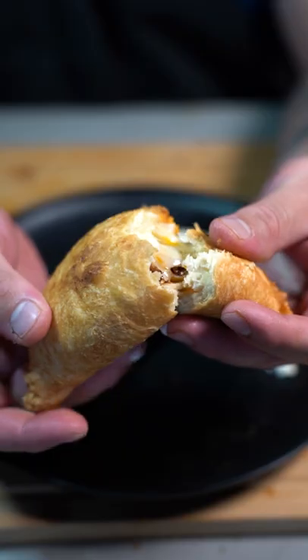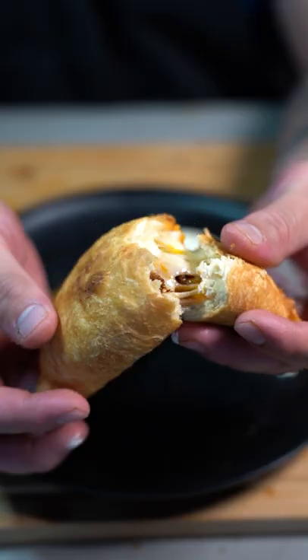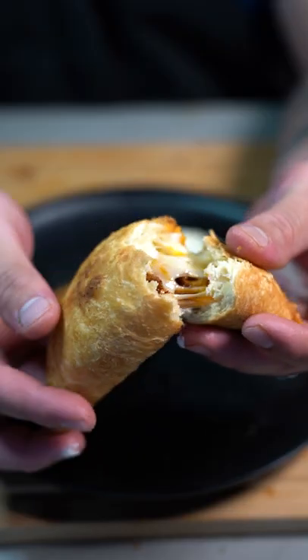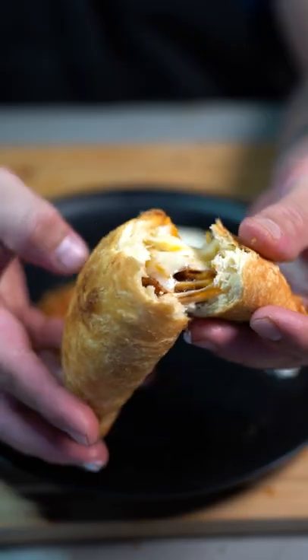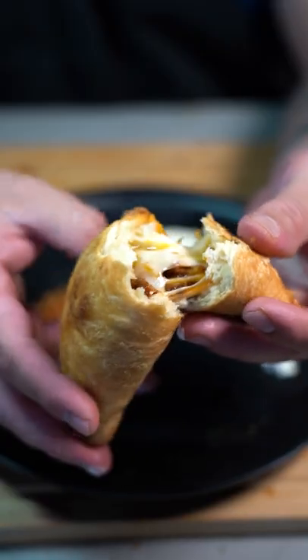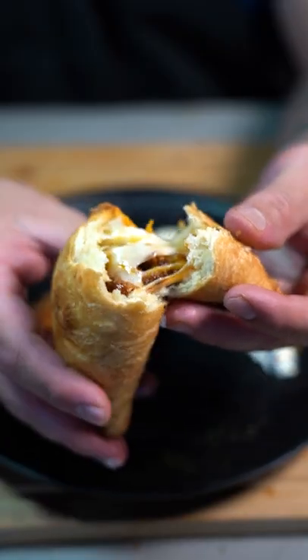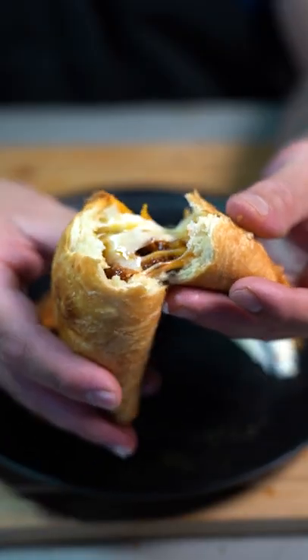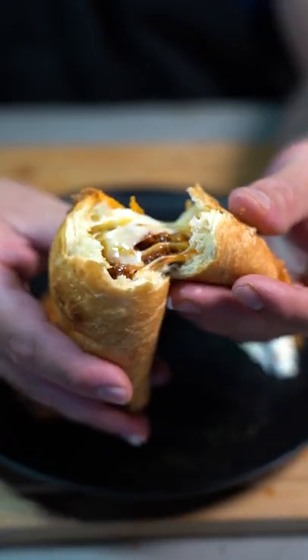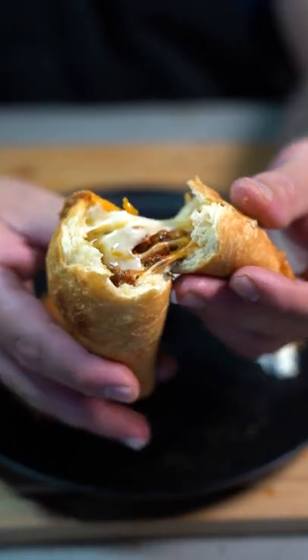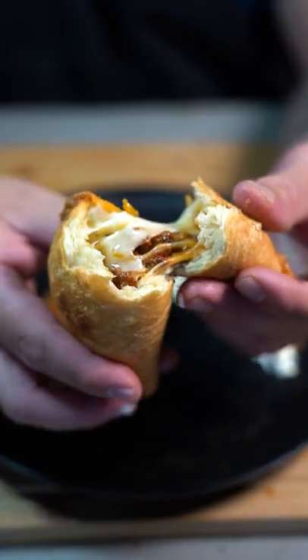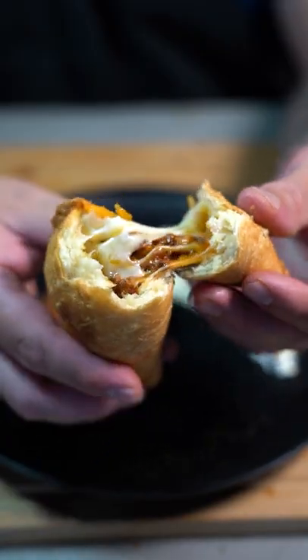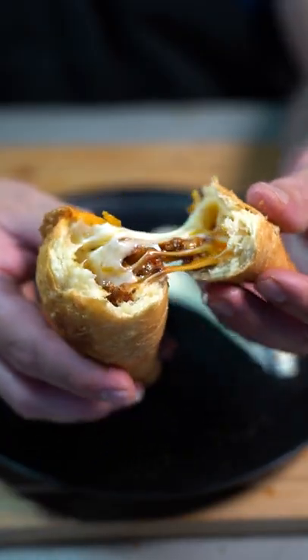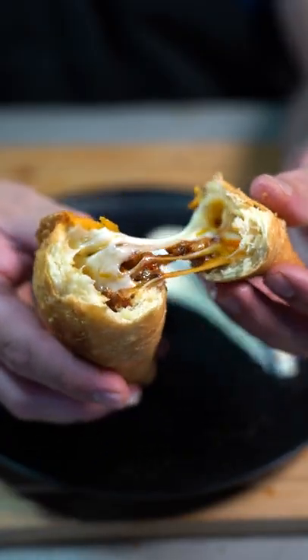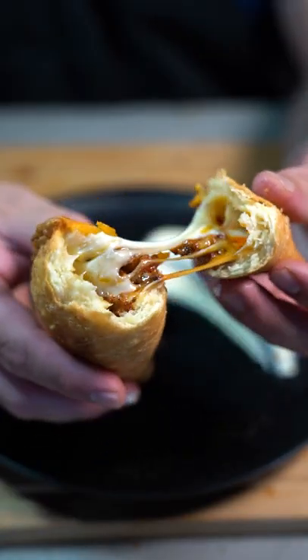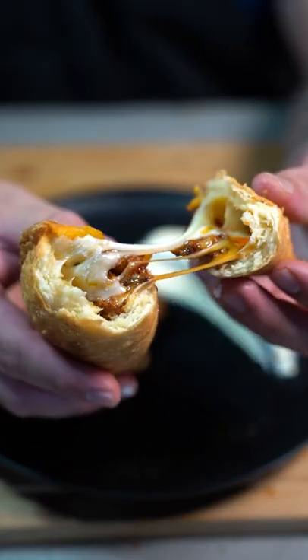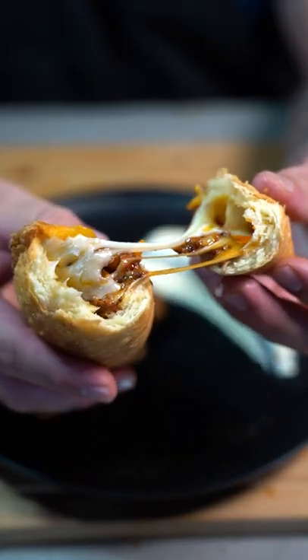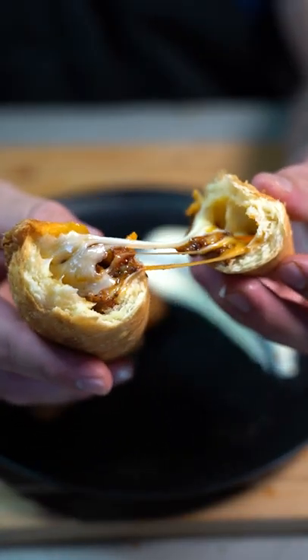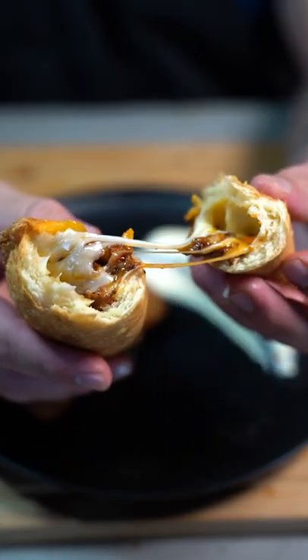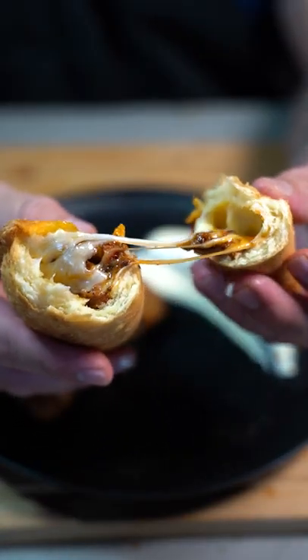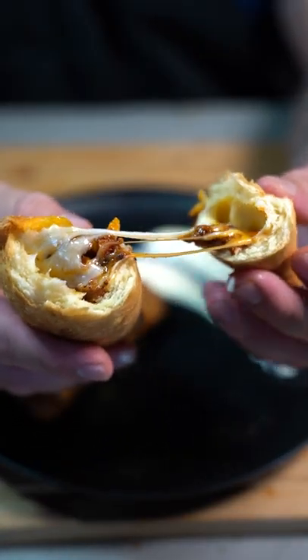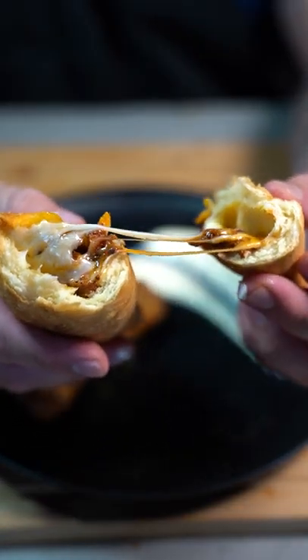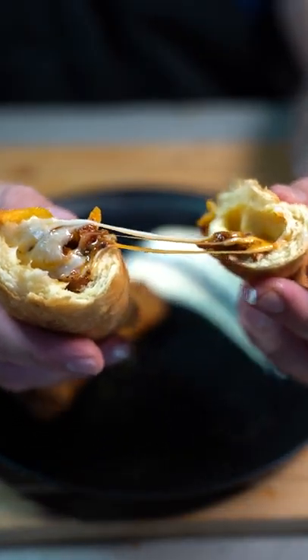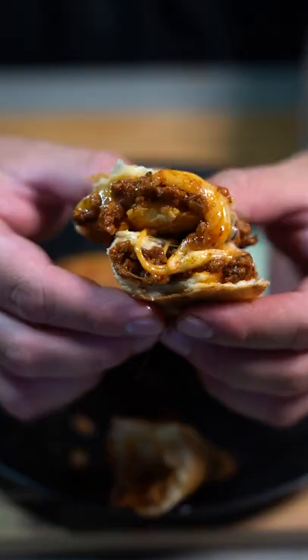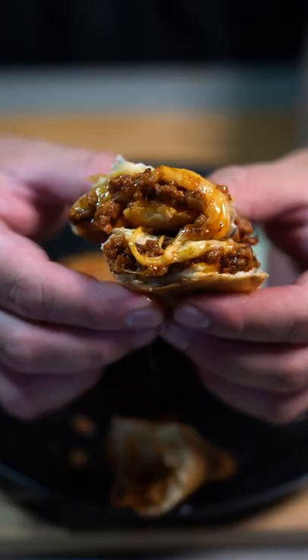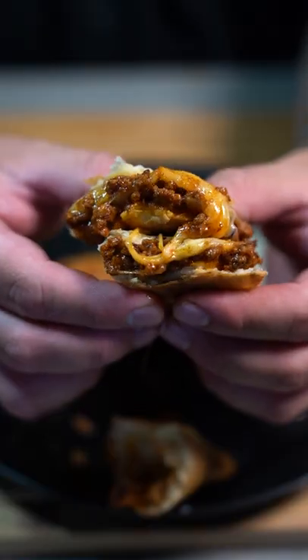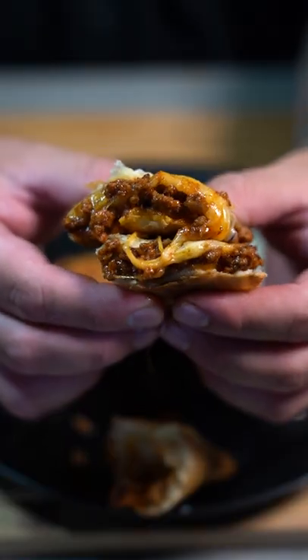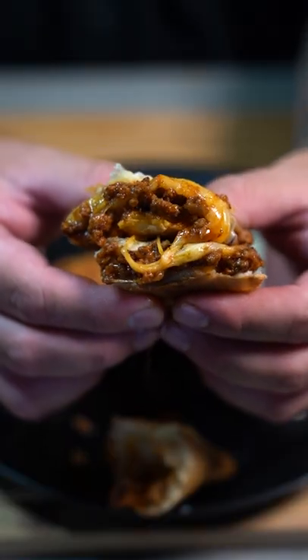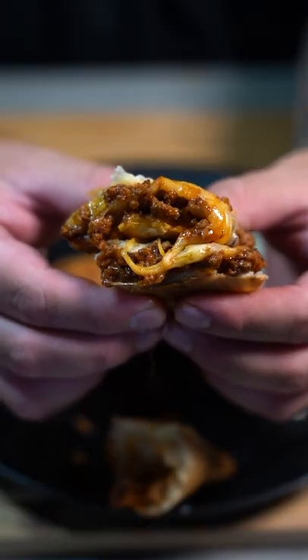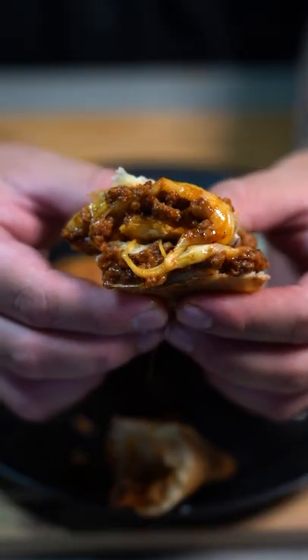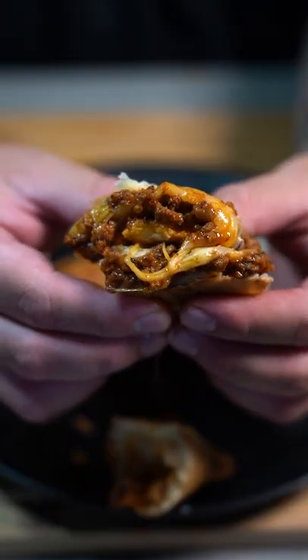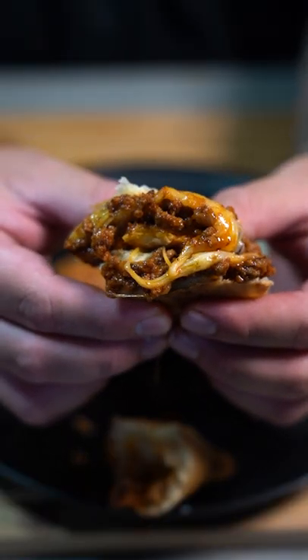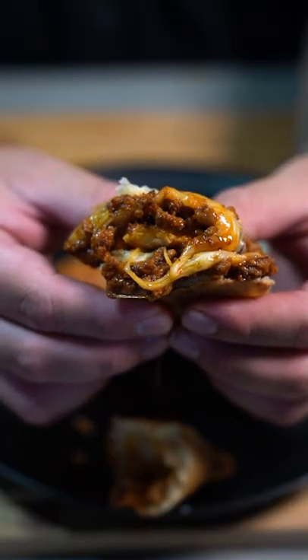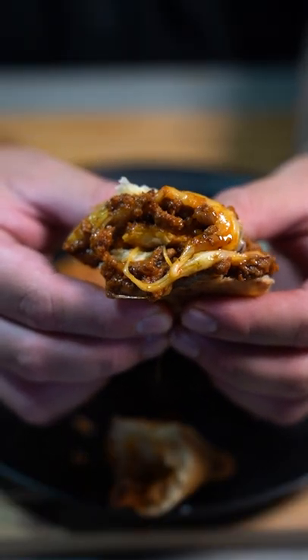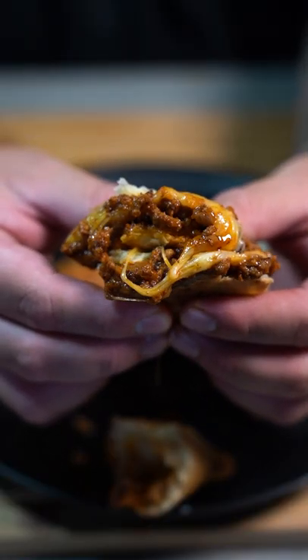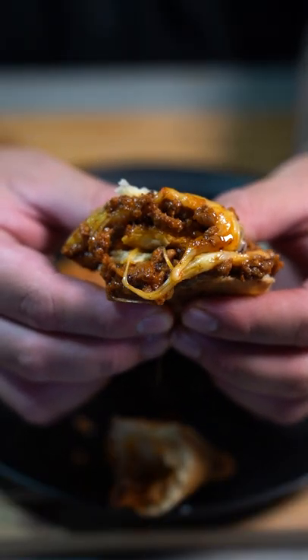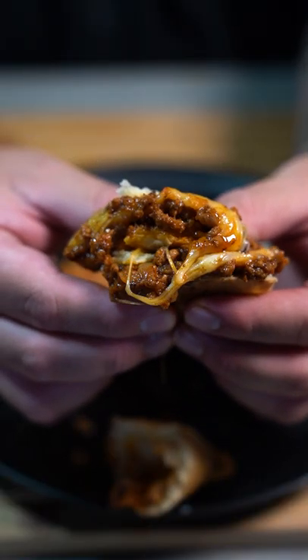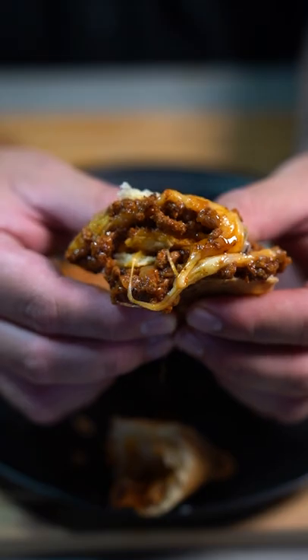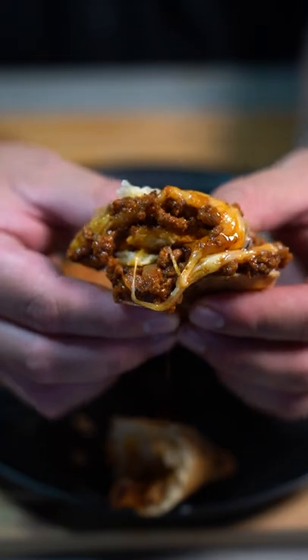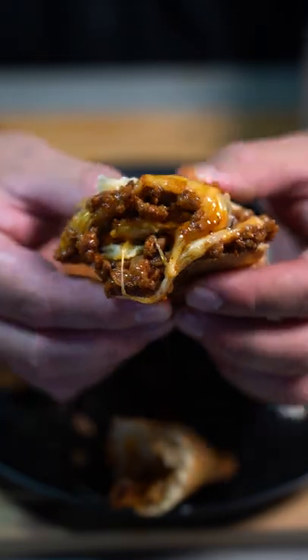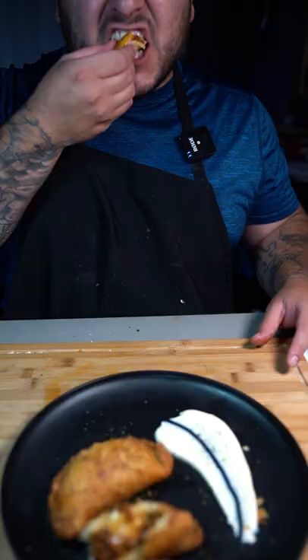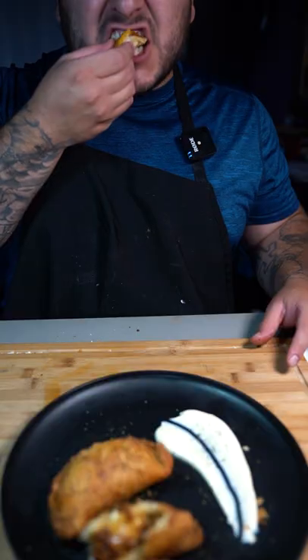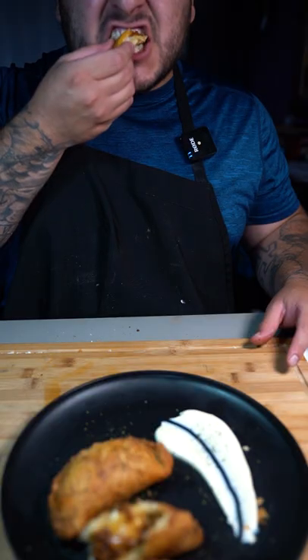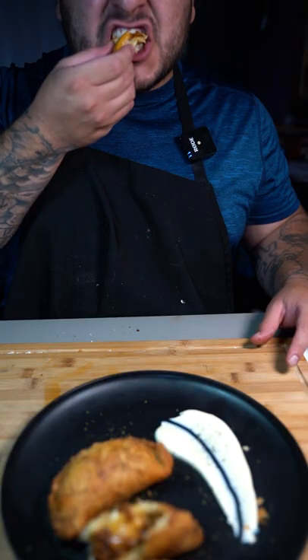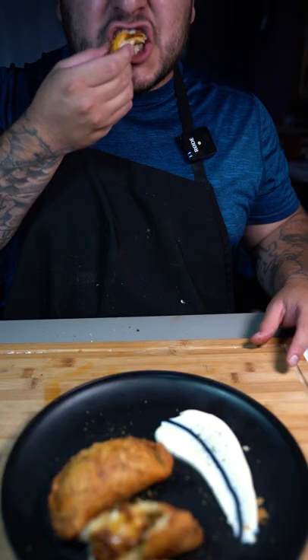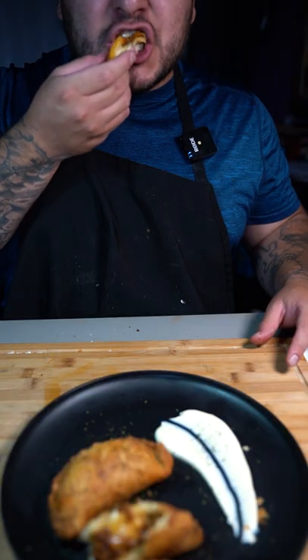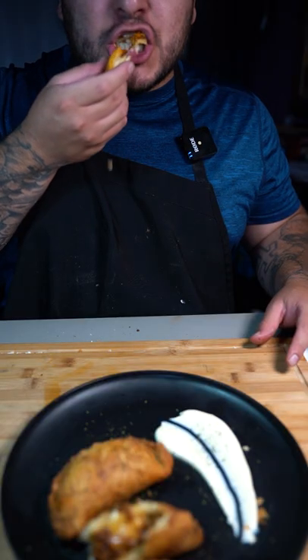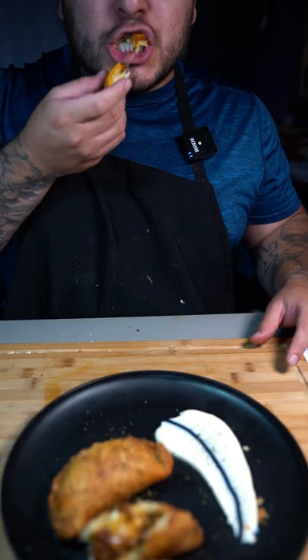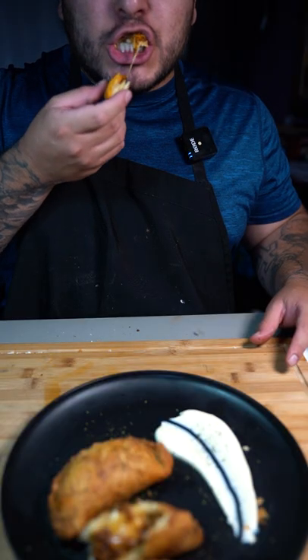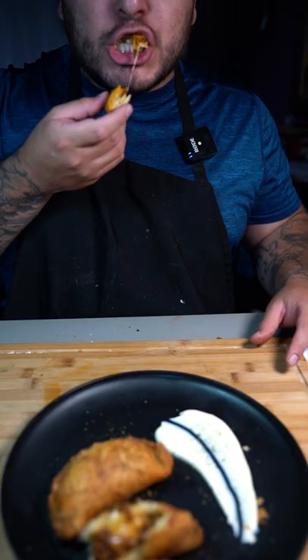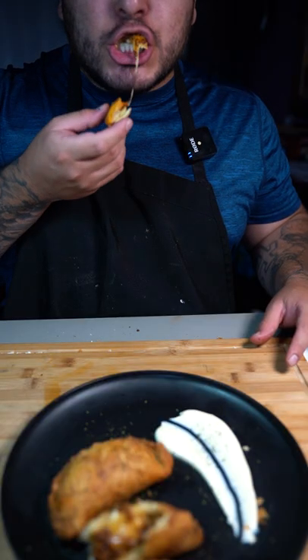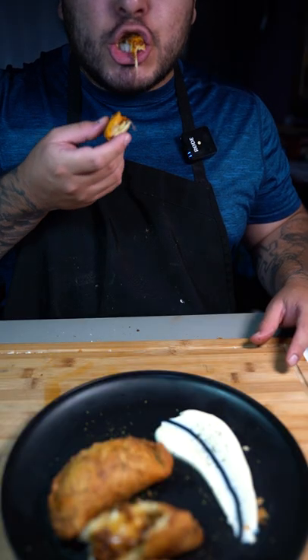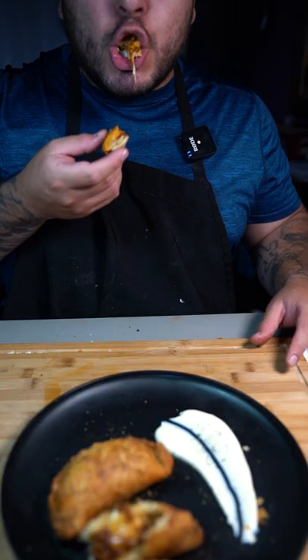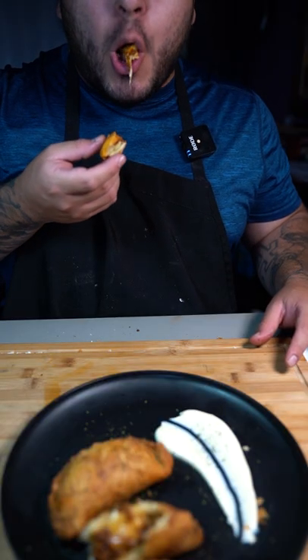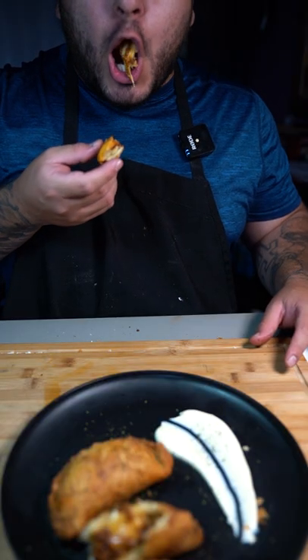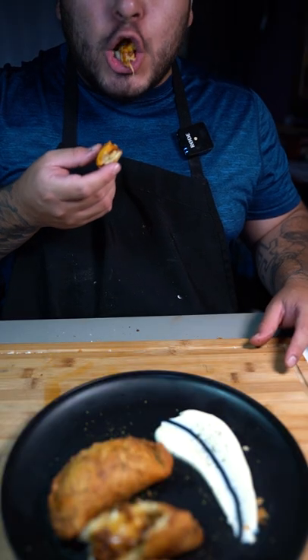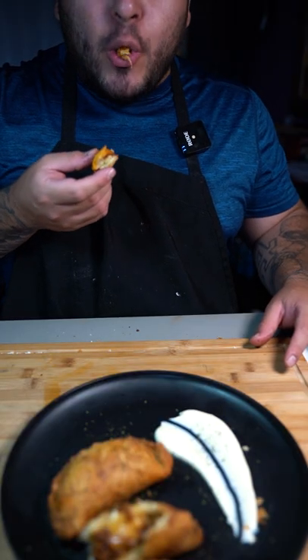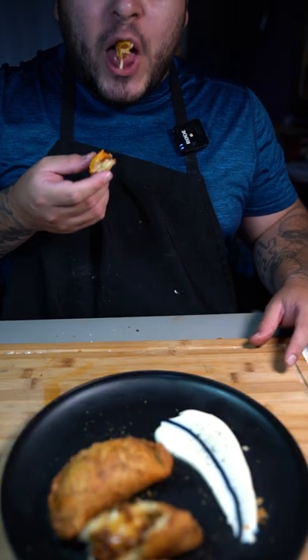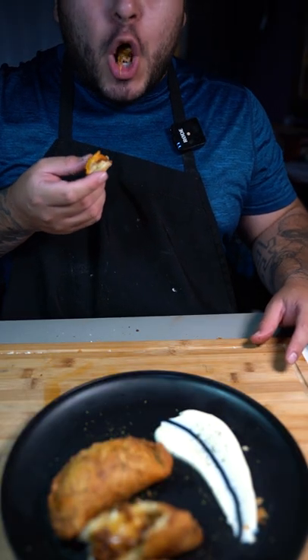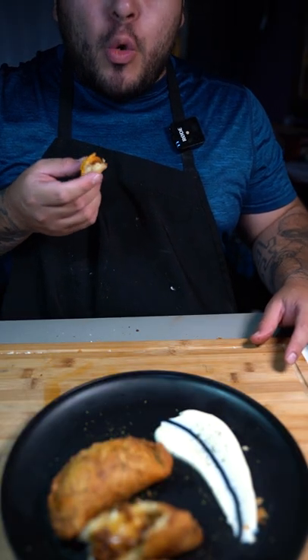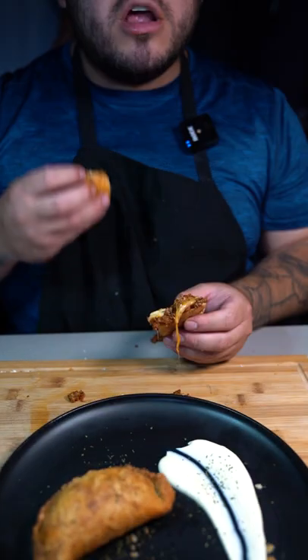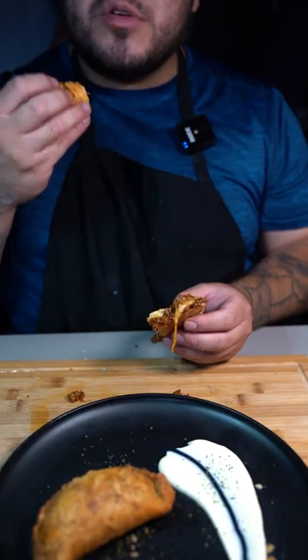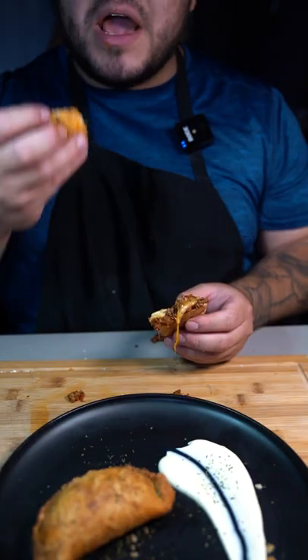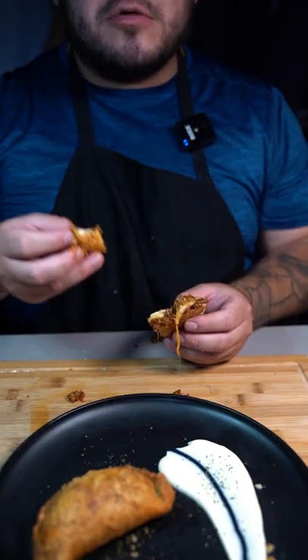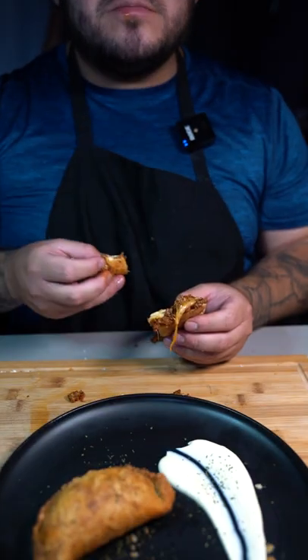Fried cheesy beef empanadas. Just look at that, oh! Let's make them.